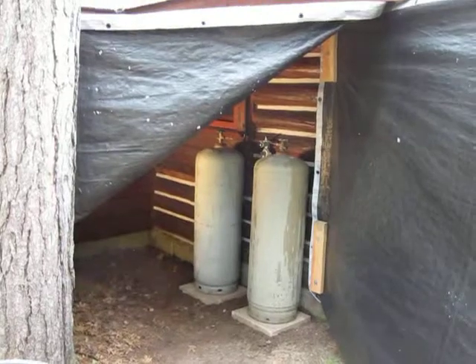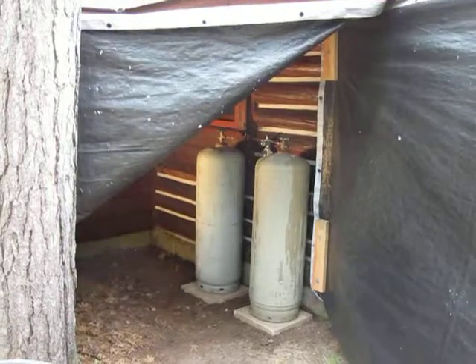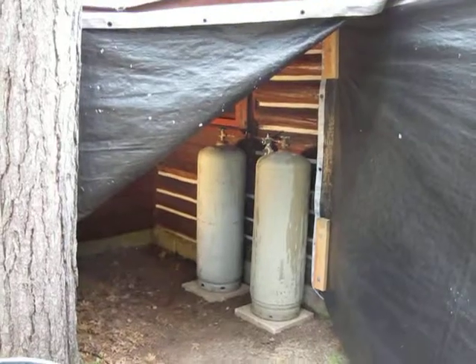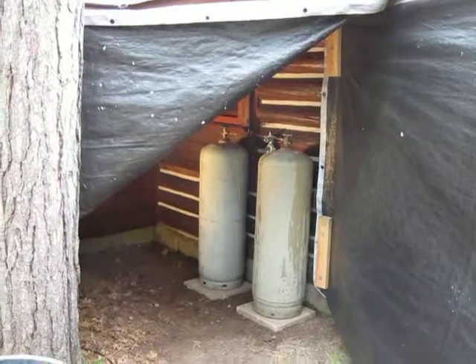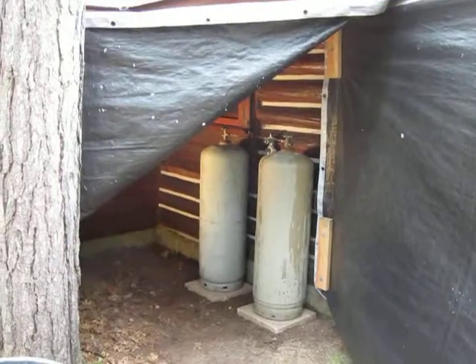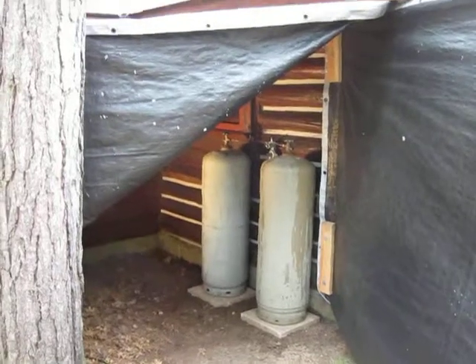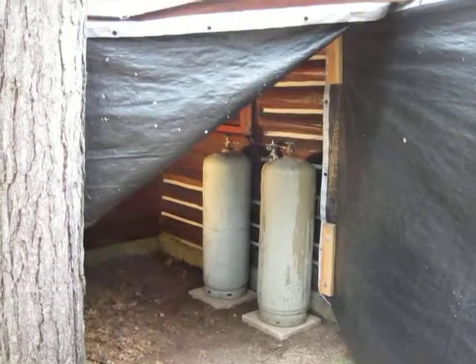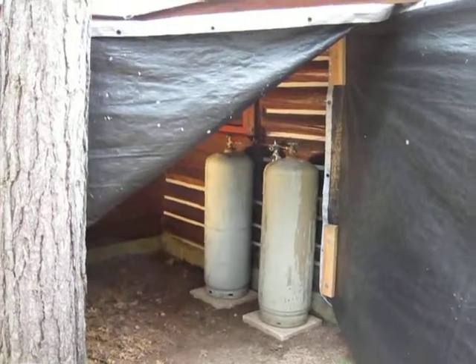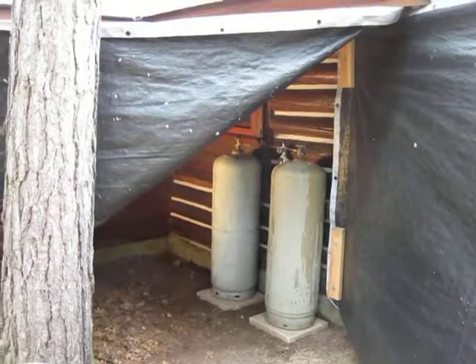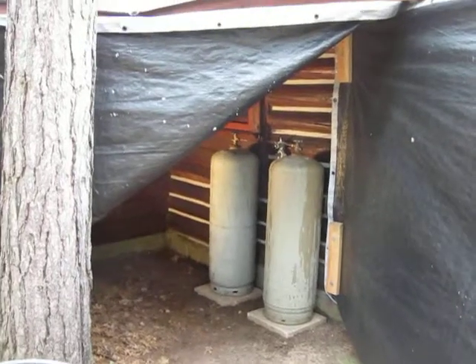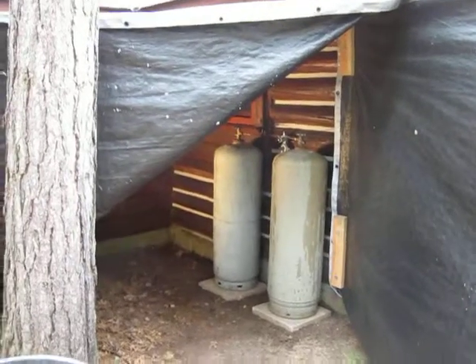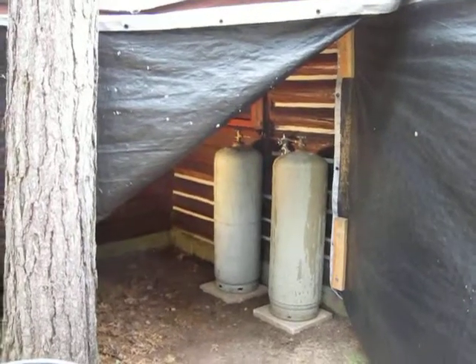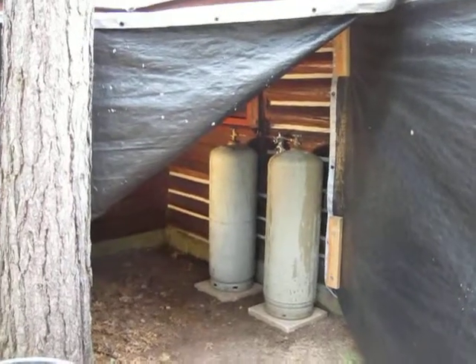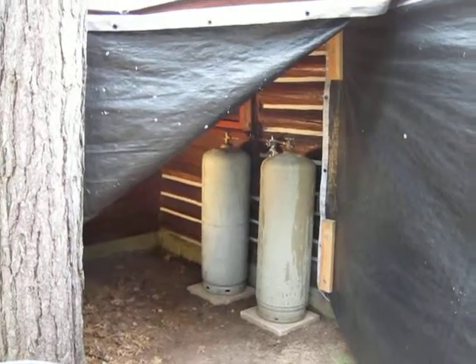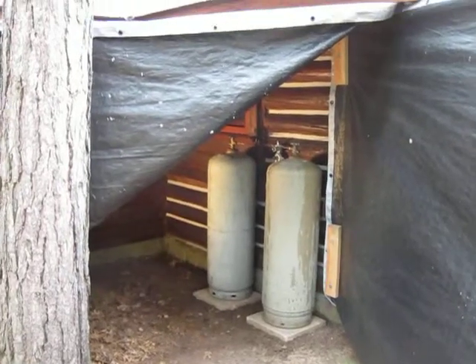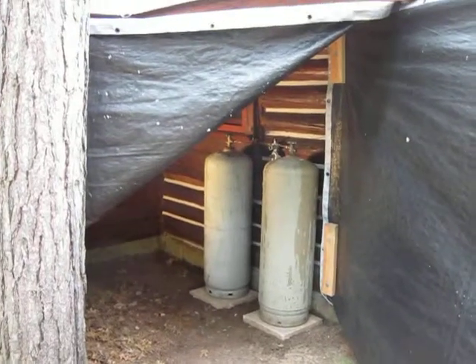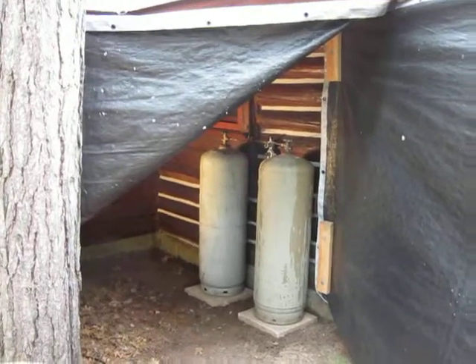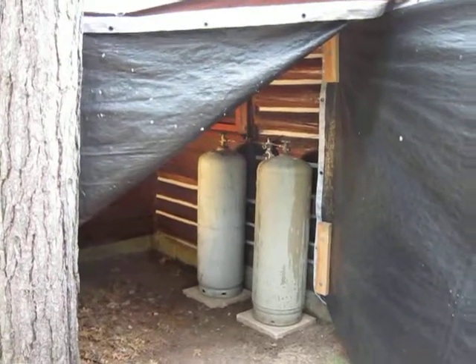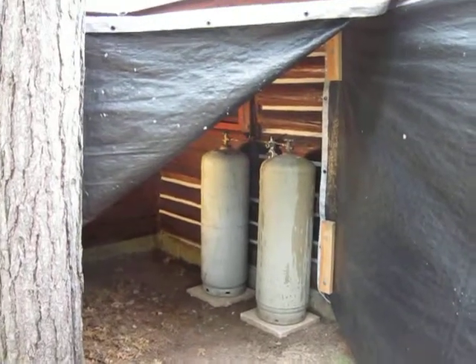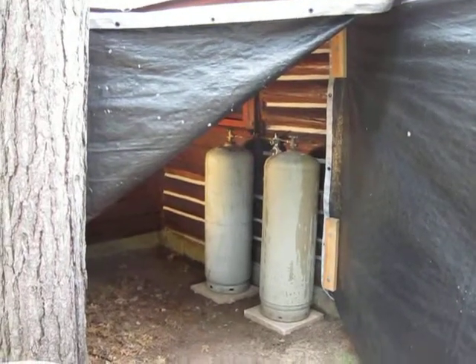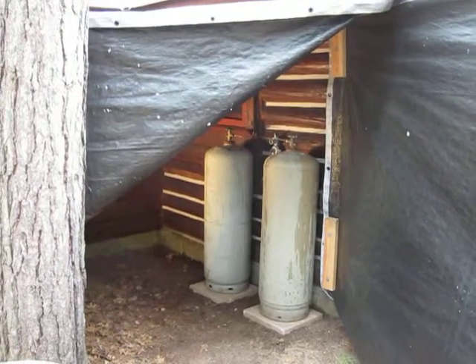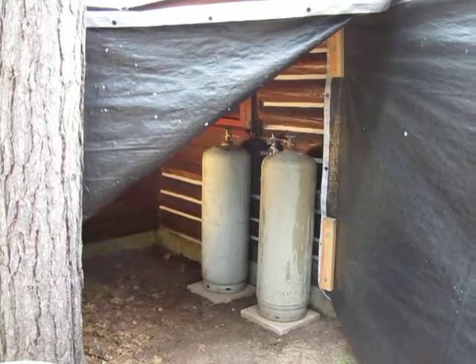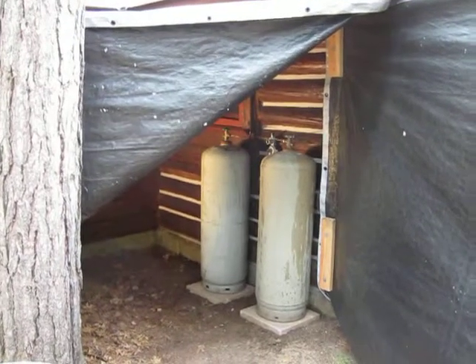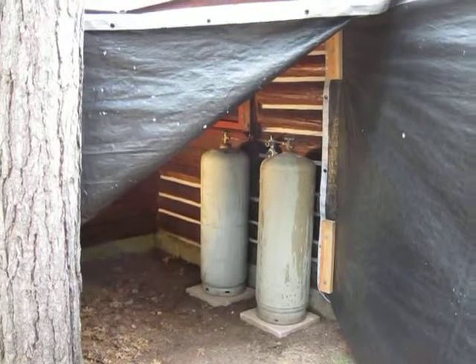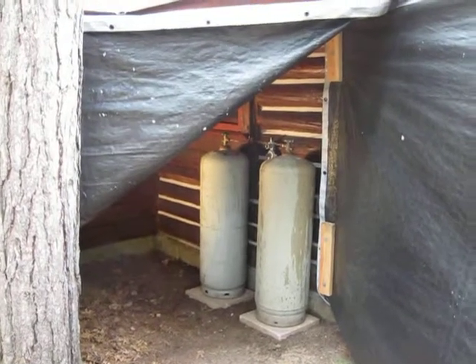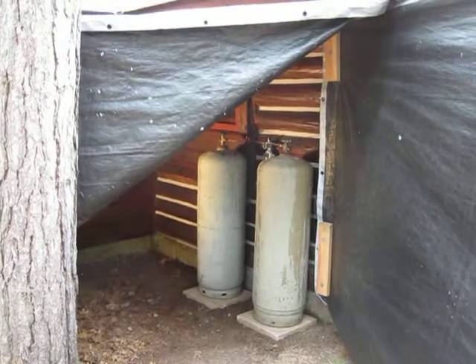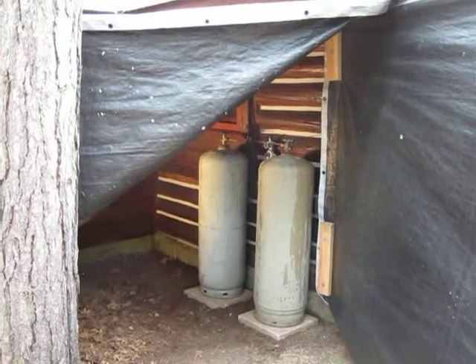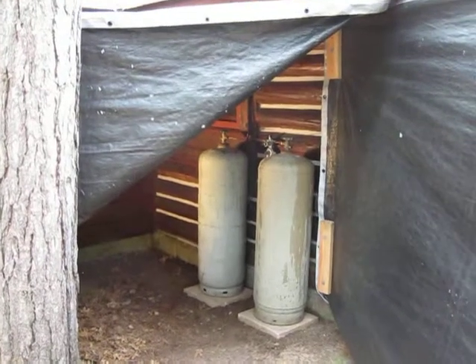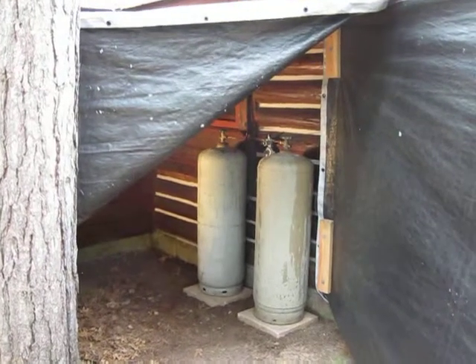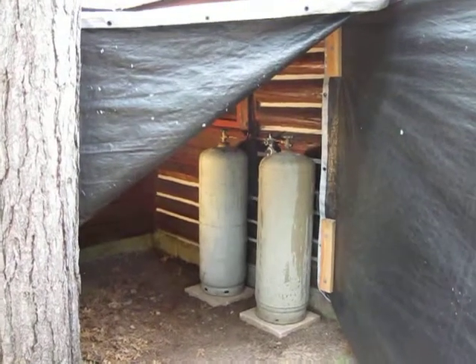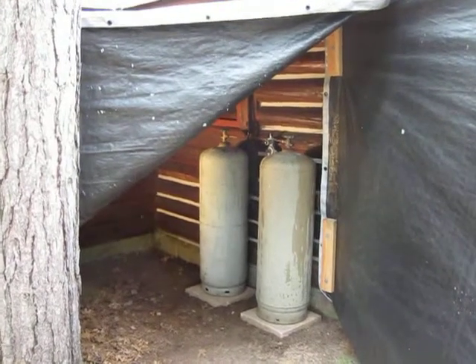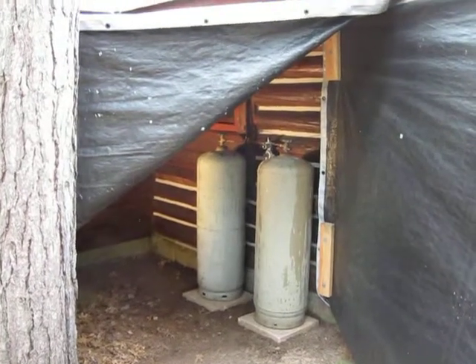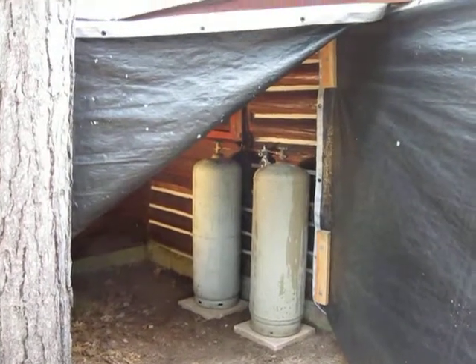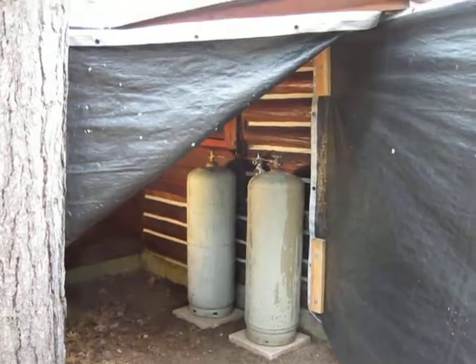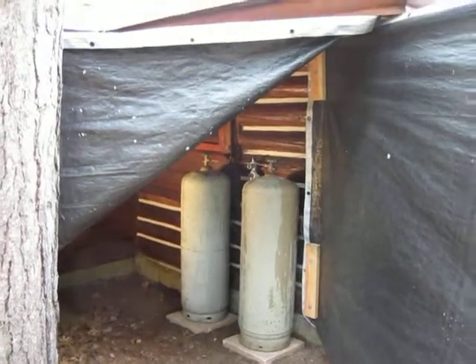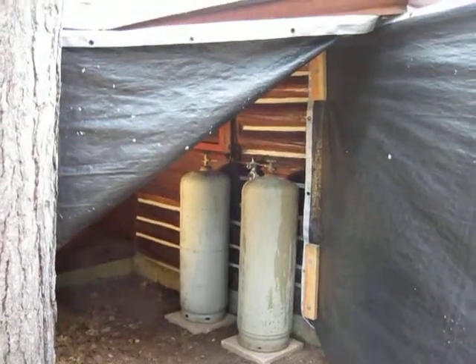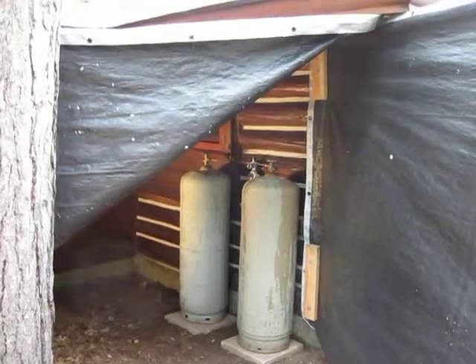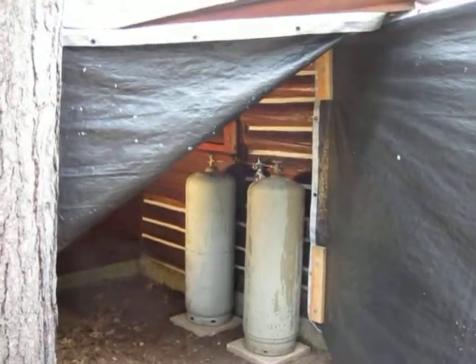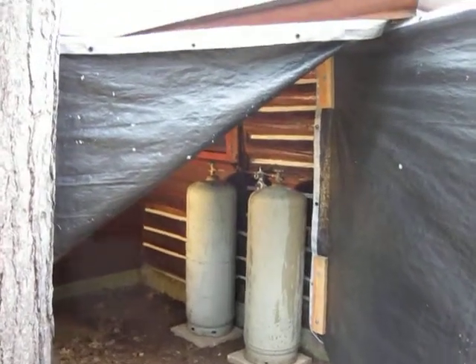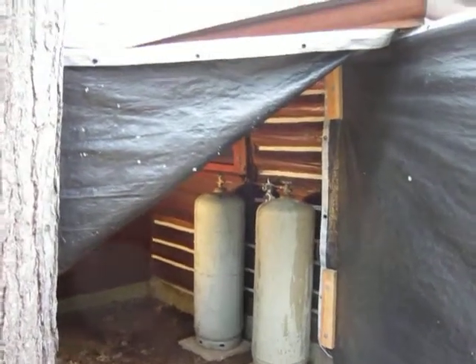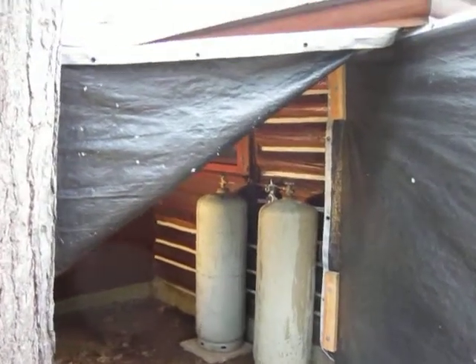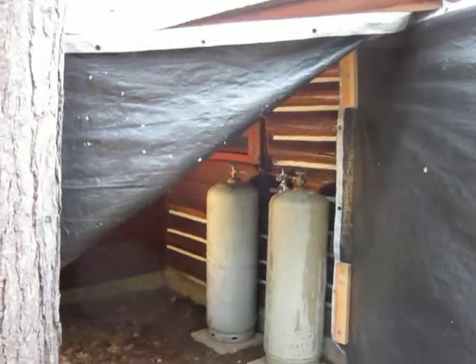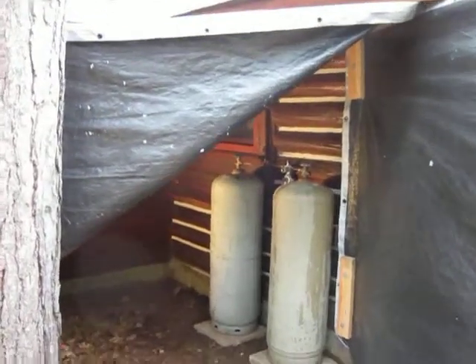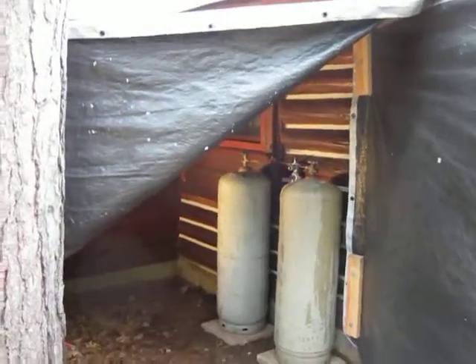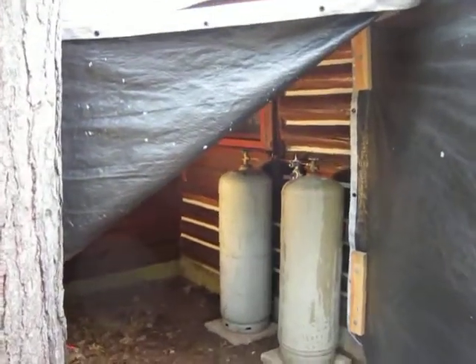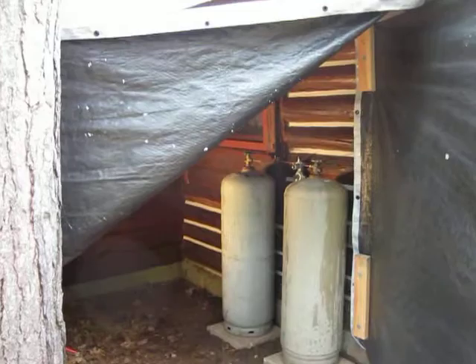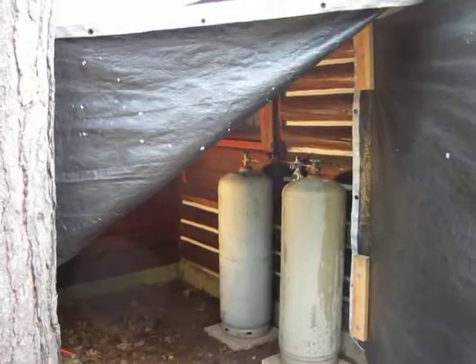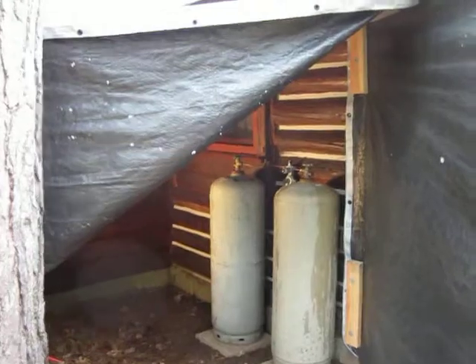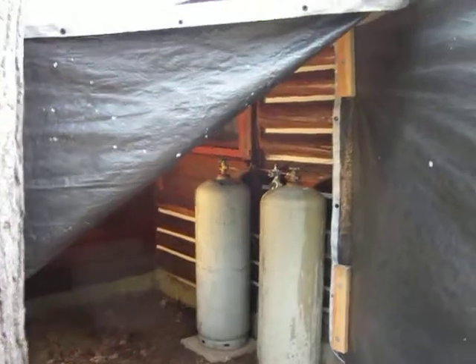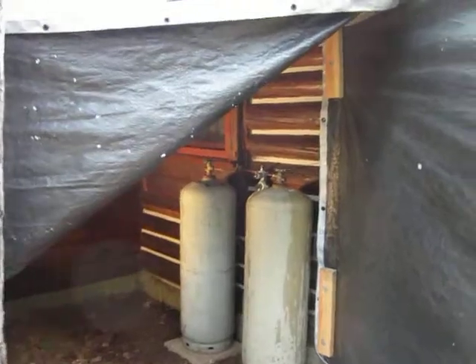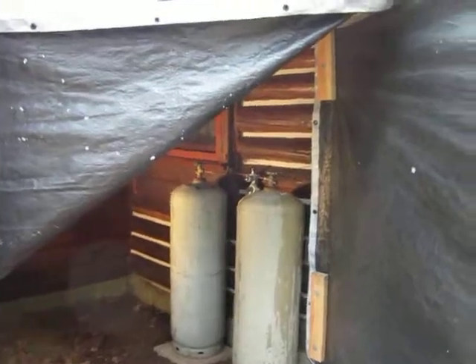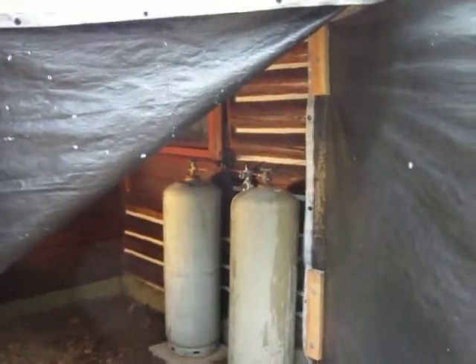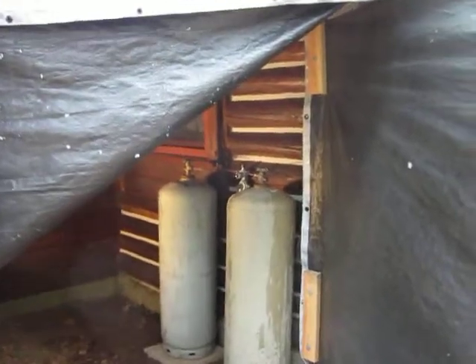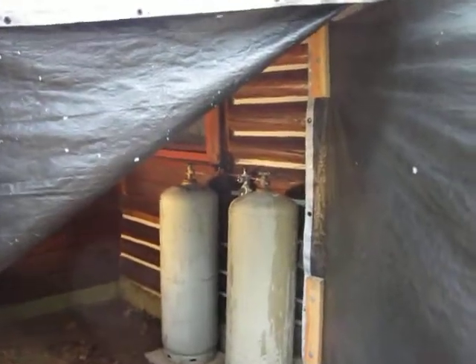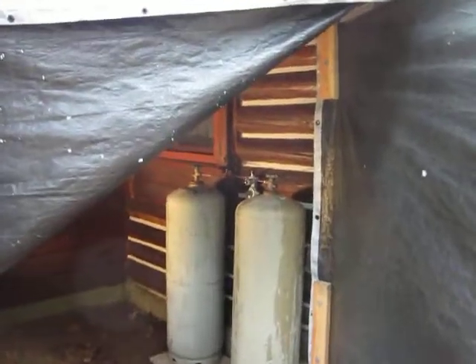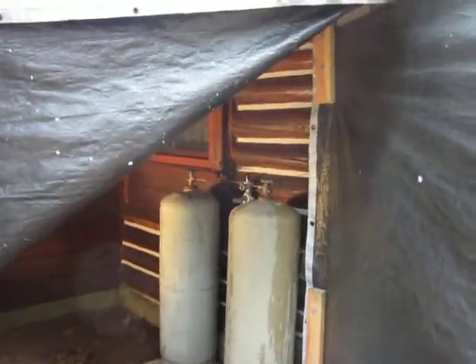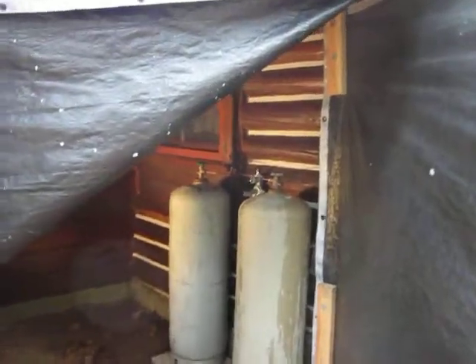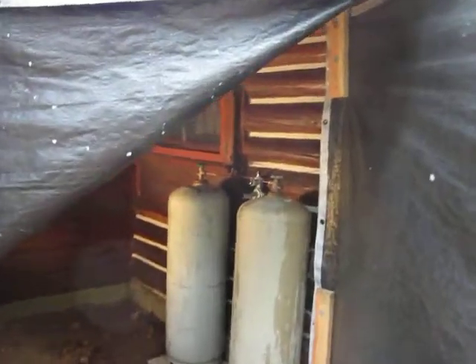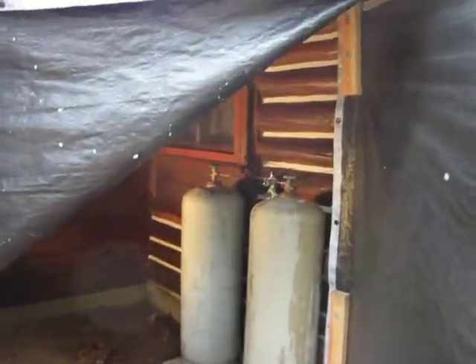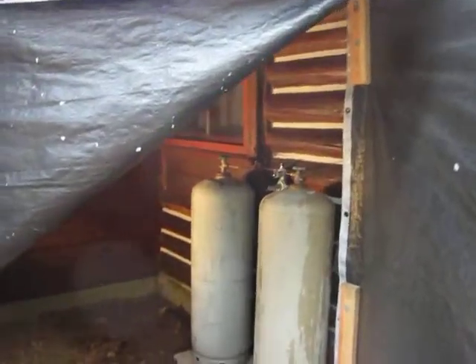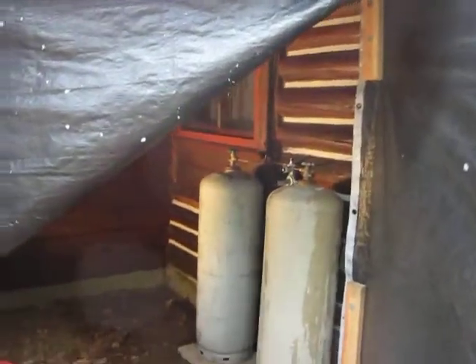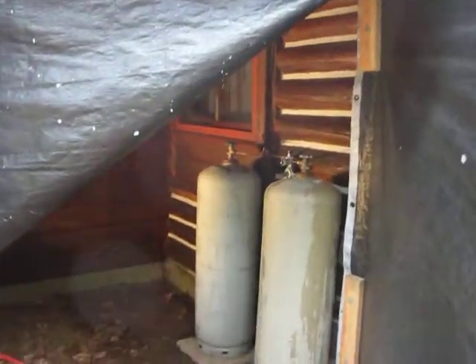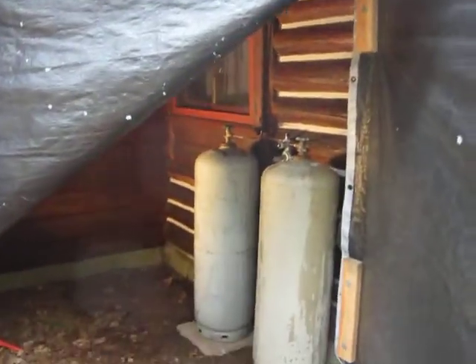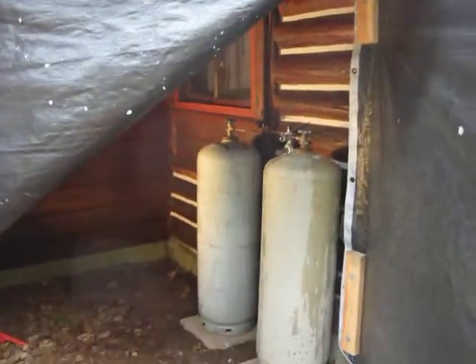Here we are on the last wall. This is the east wall, all put back together and re-chinked and everything.